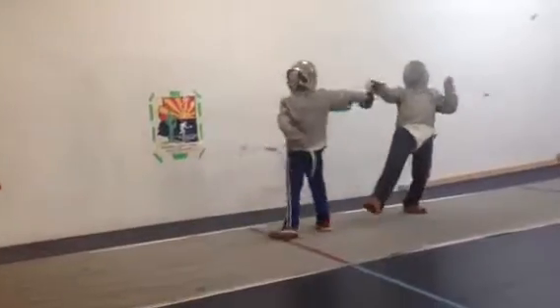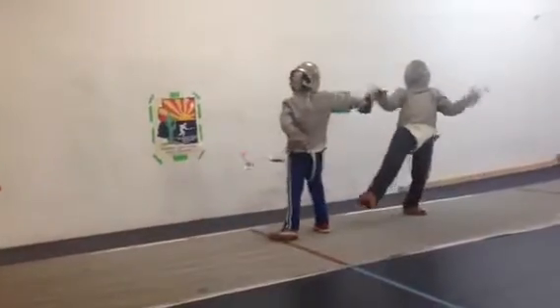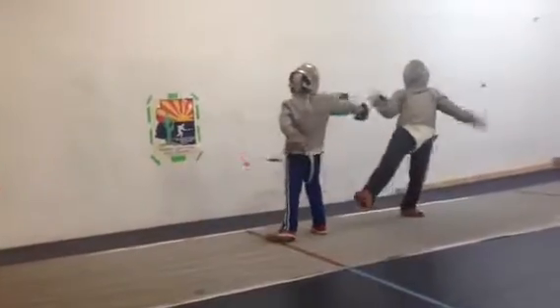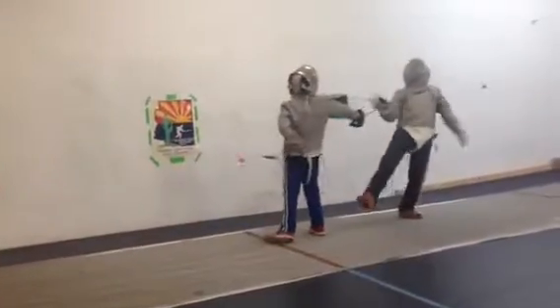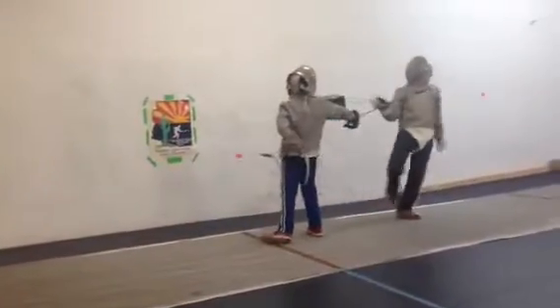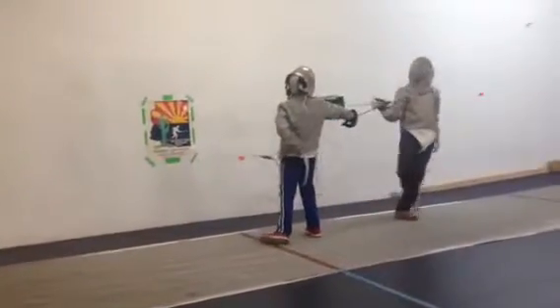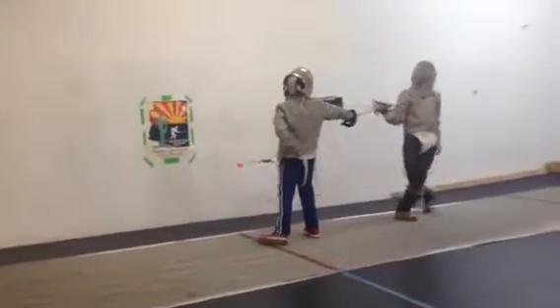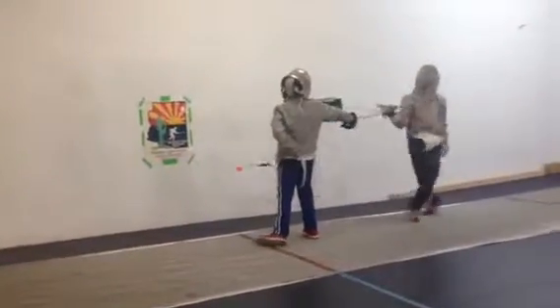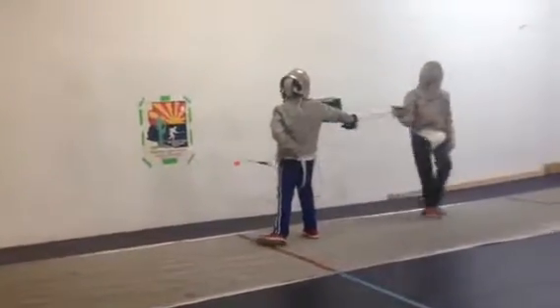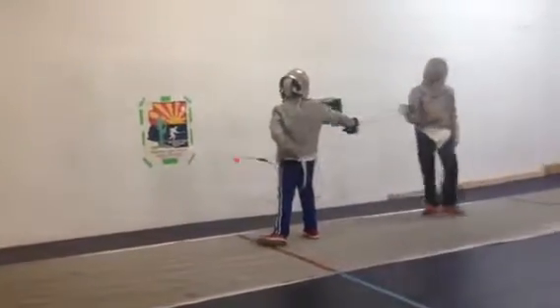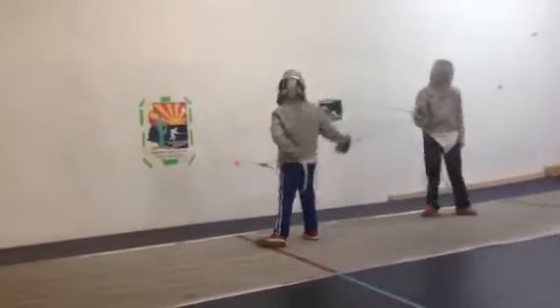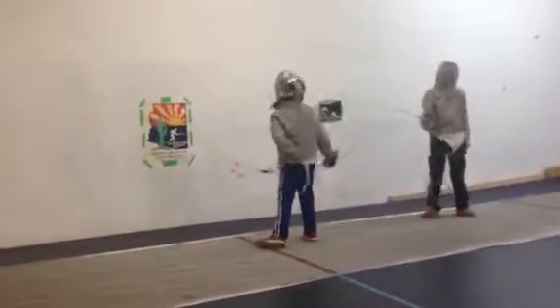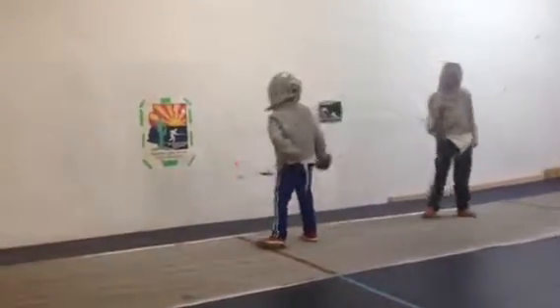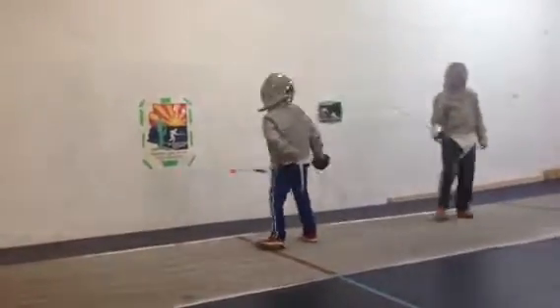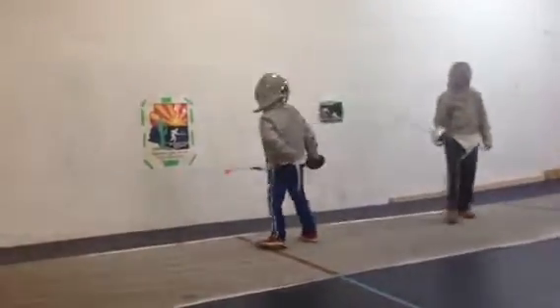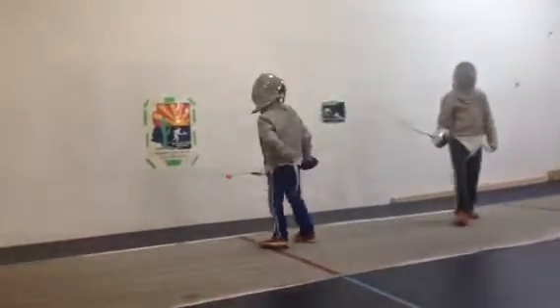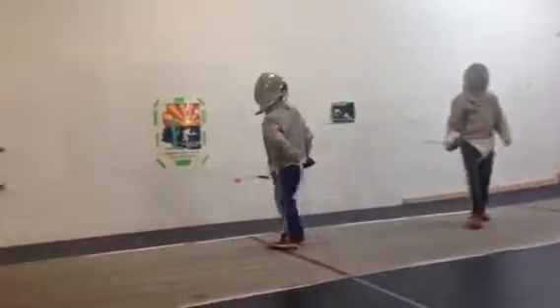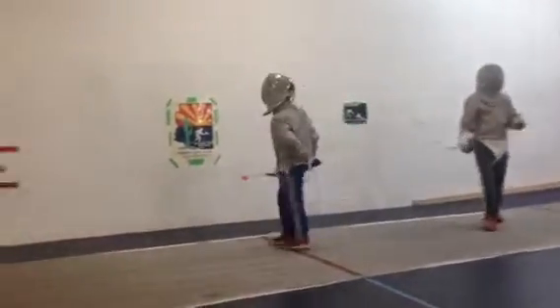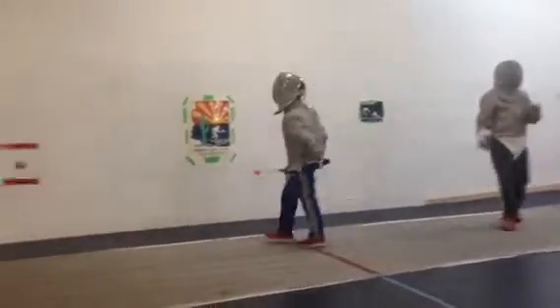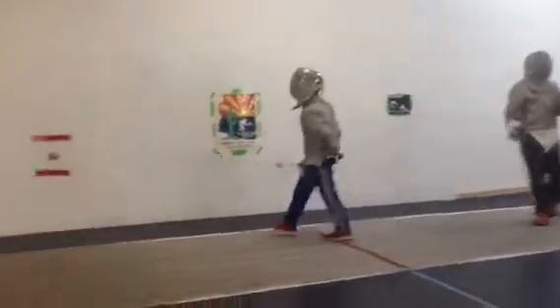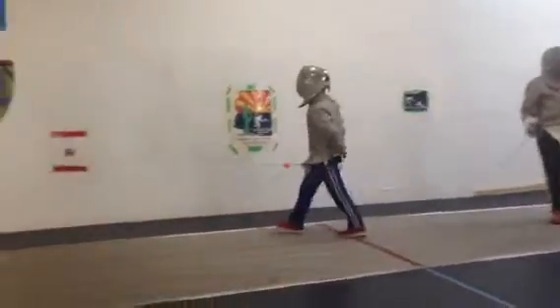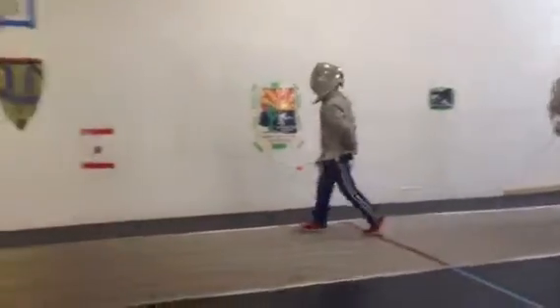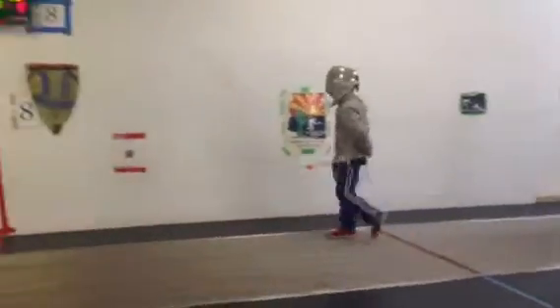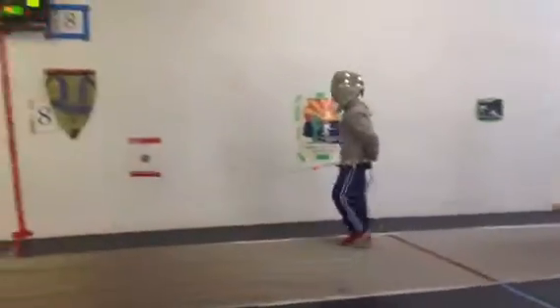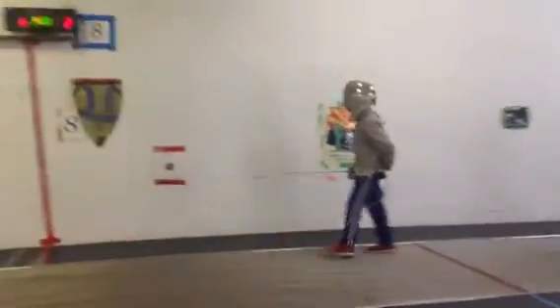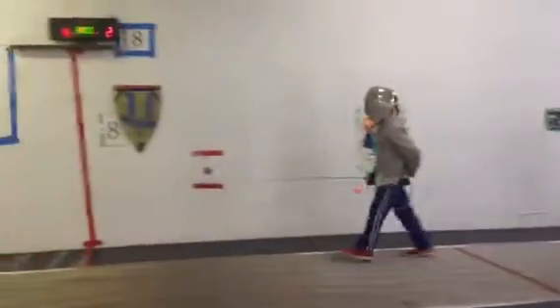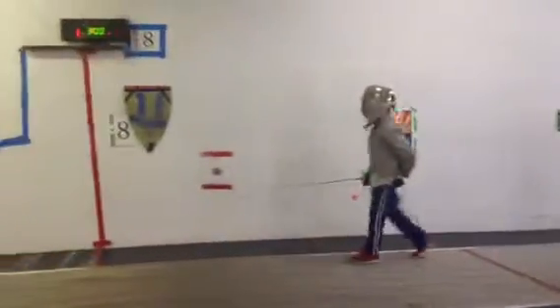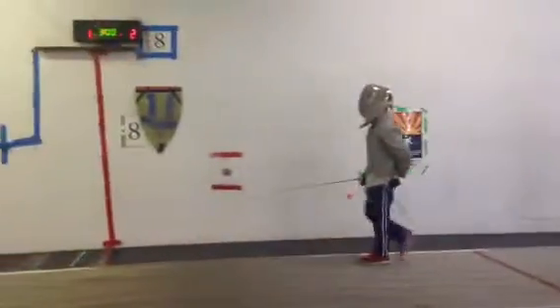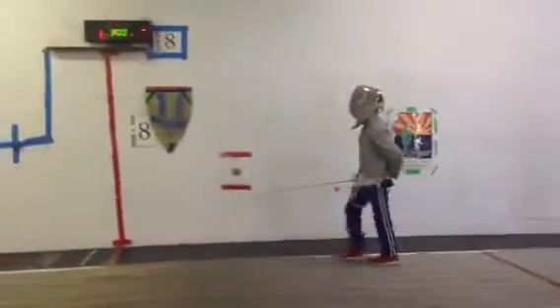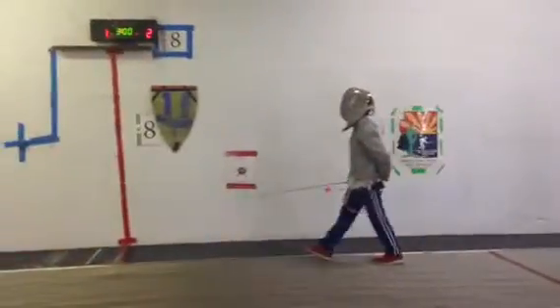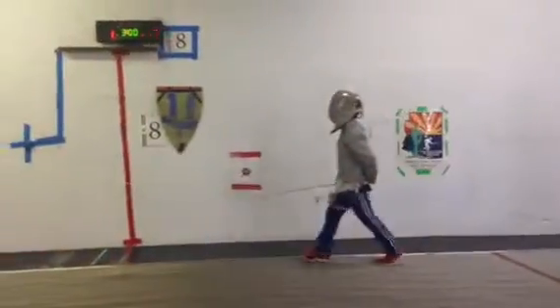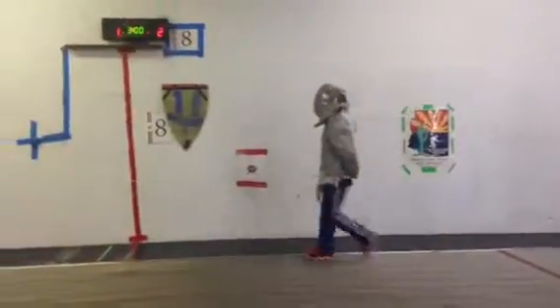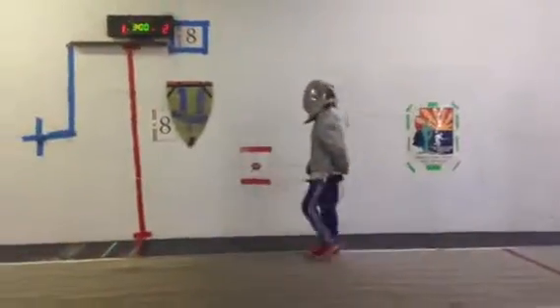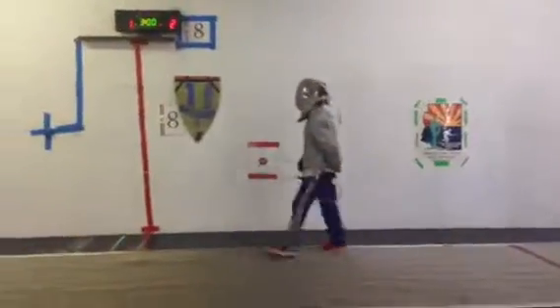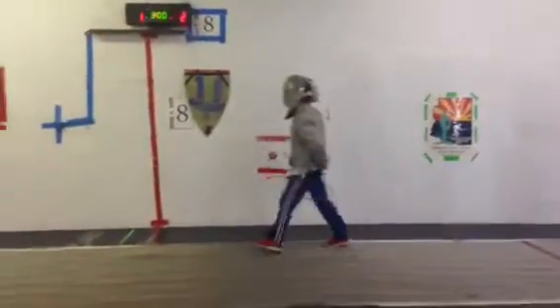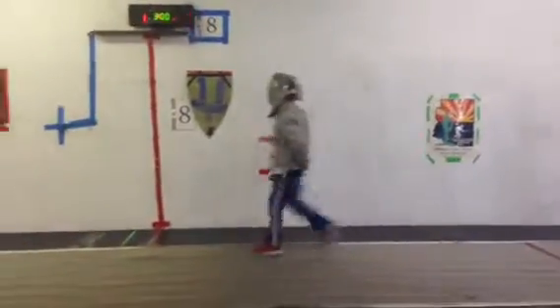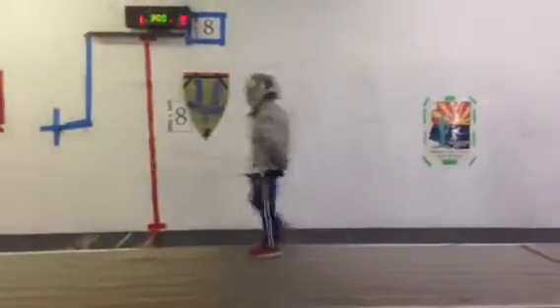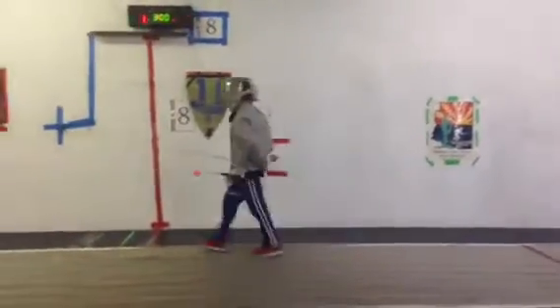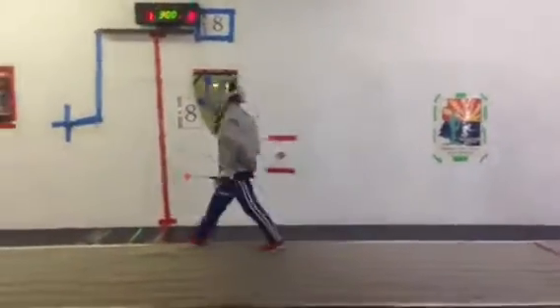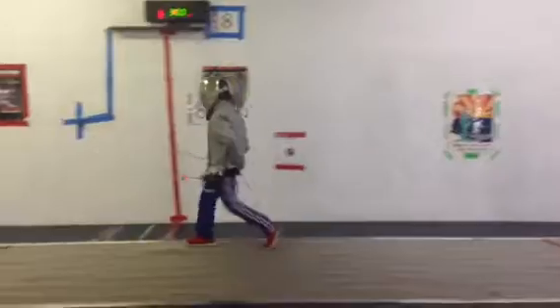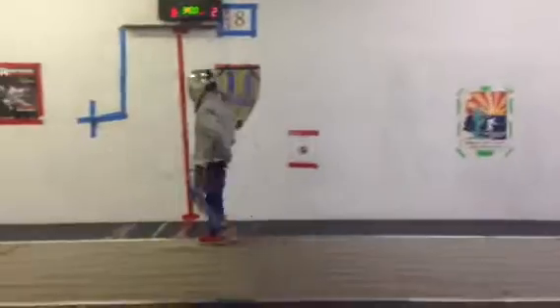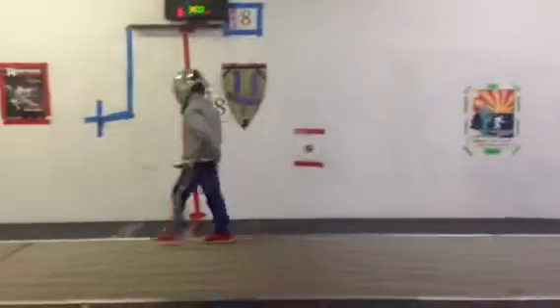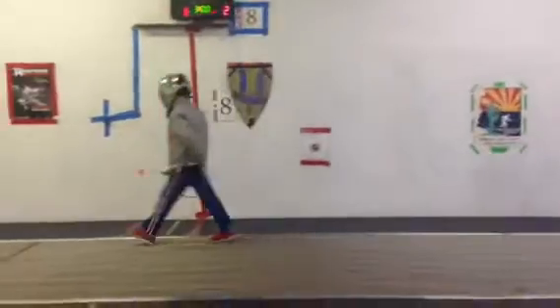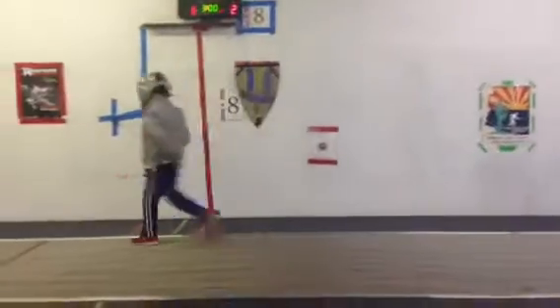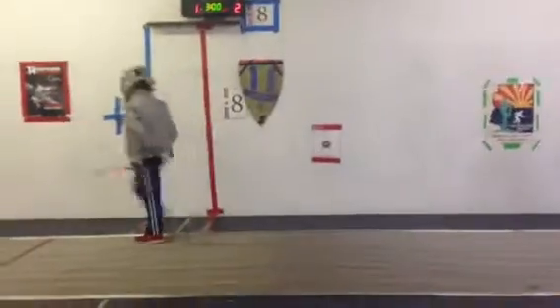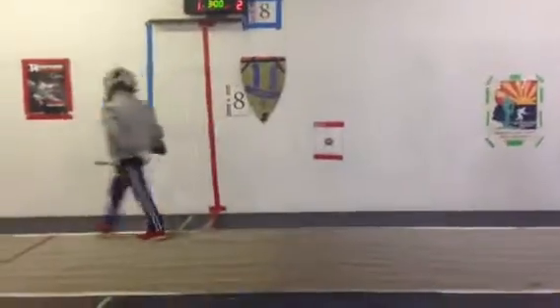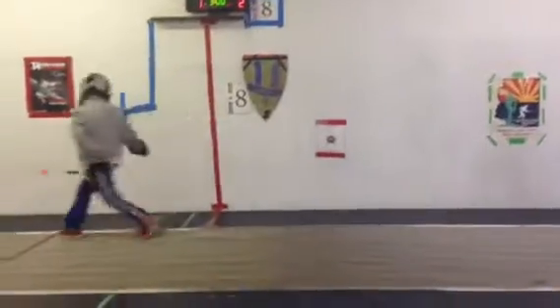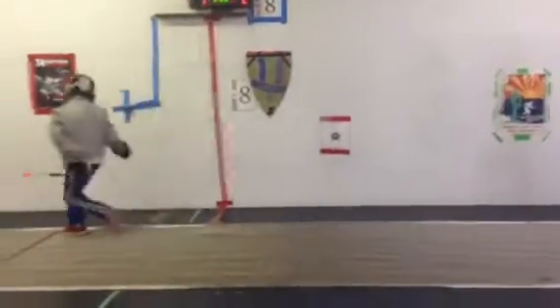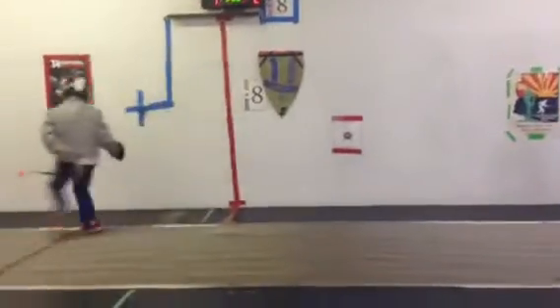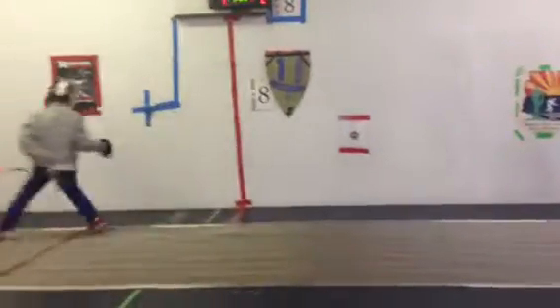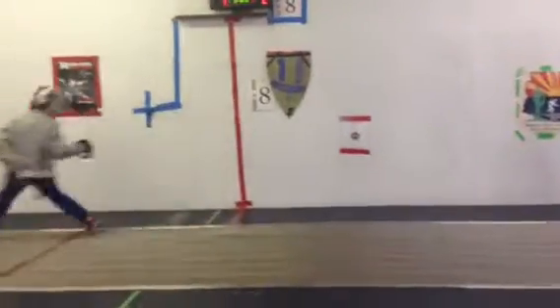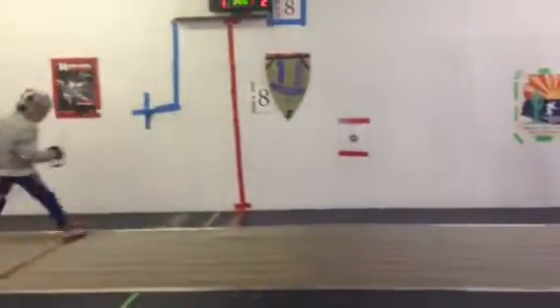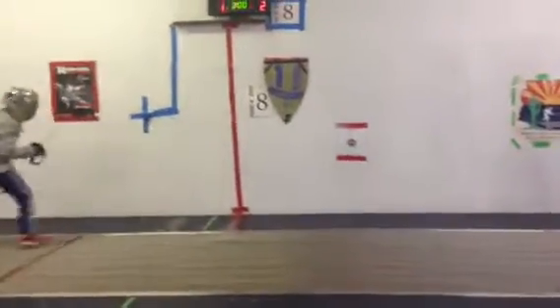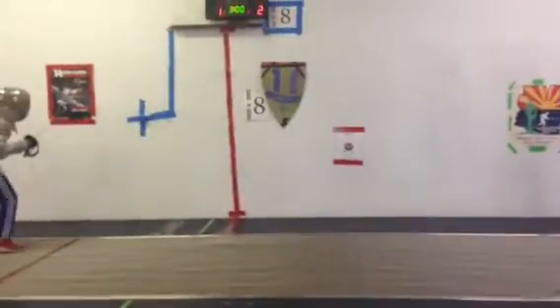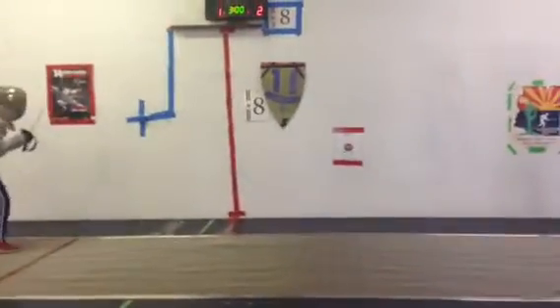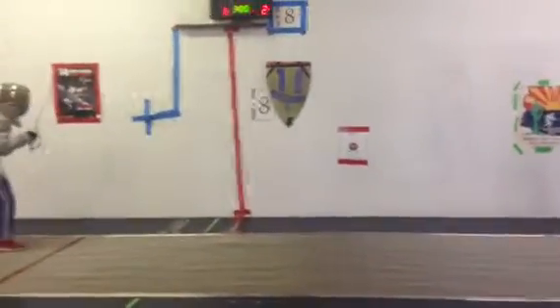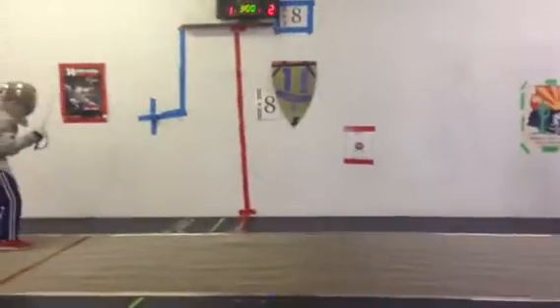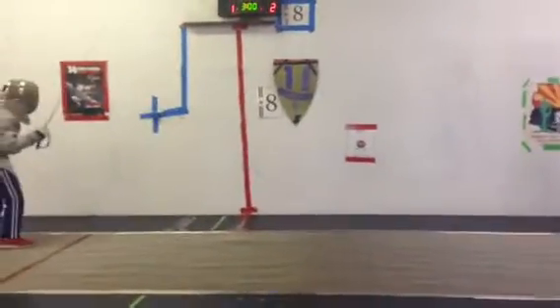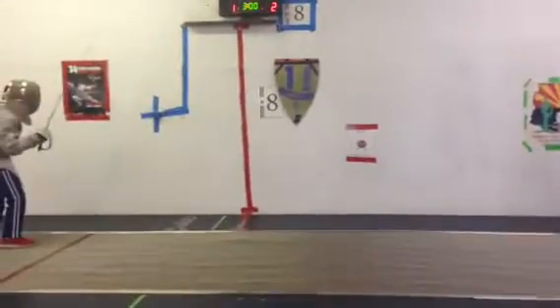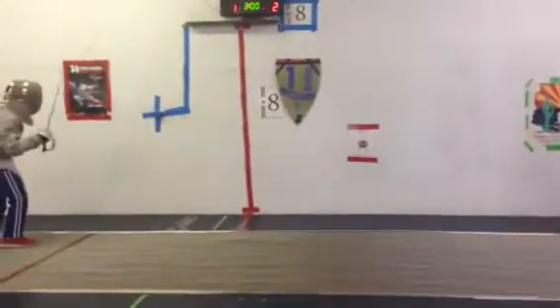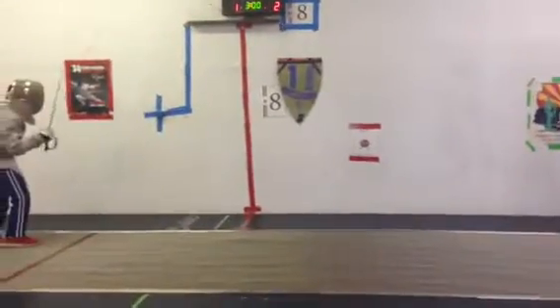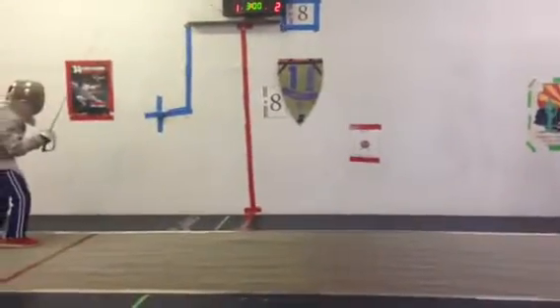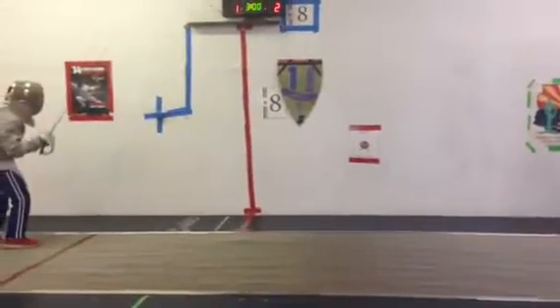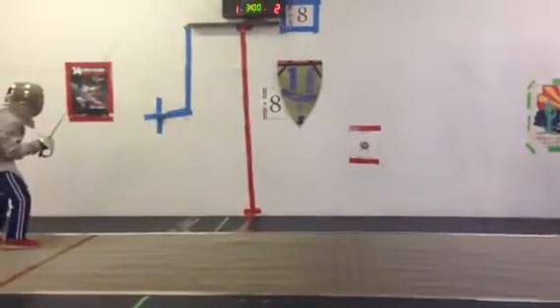Halt. Final action is carried with force to my right. 2-1. On guard. Ready? Pants.